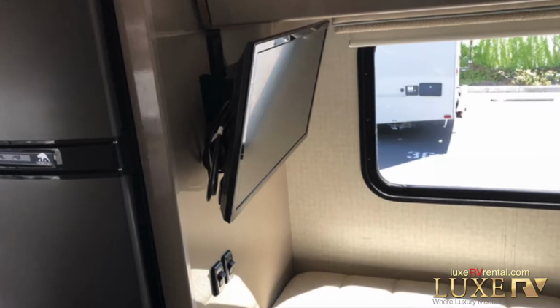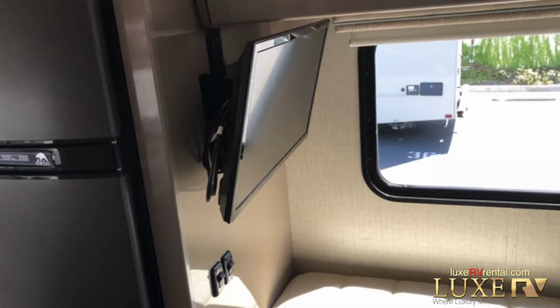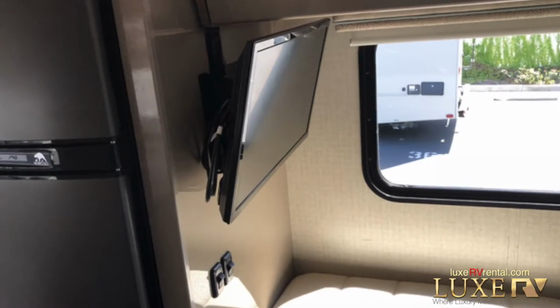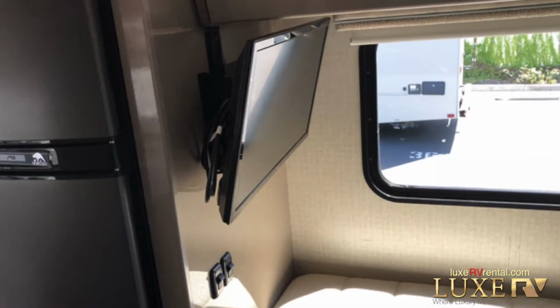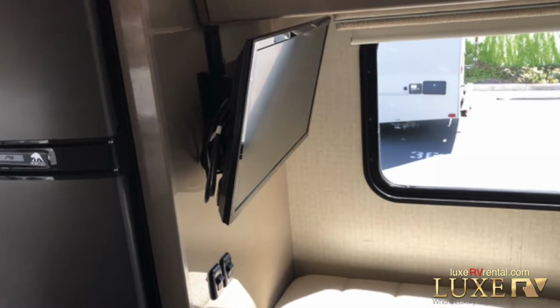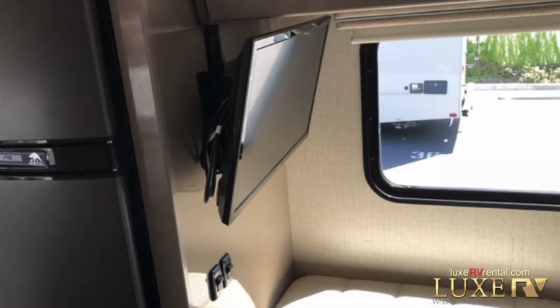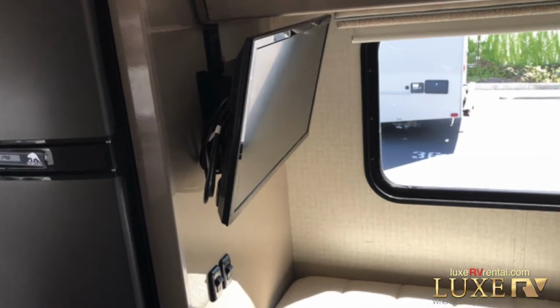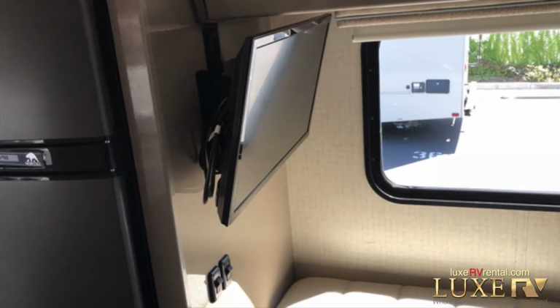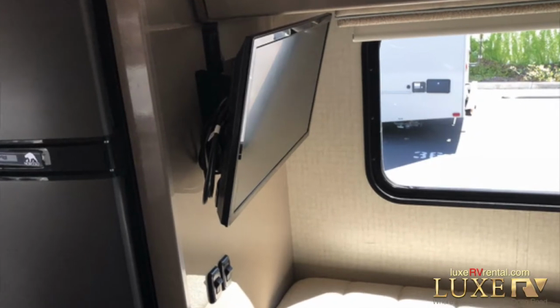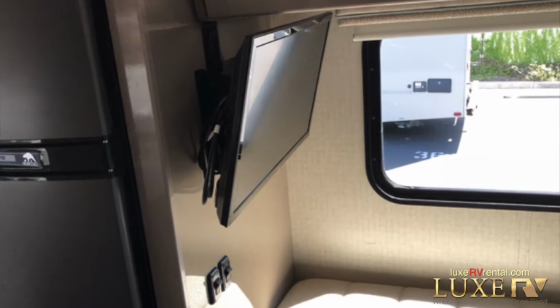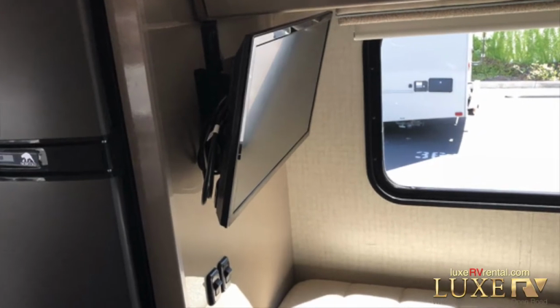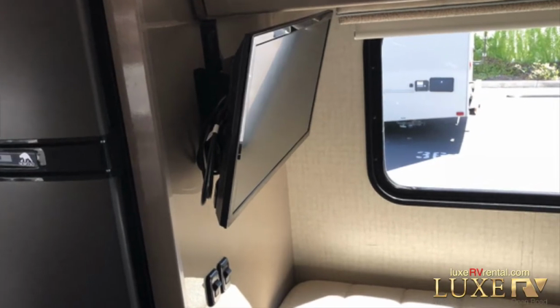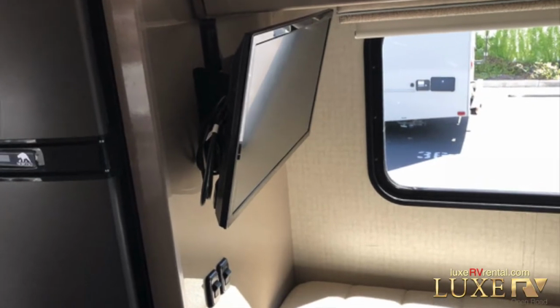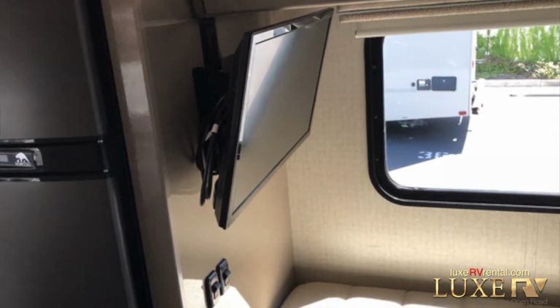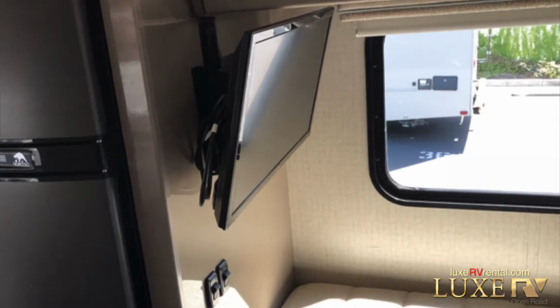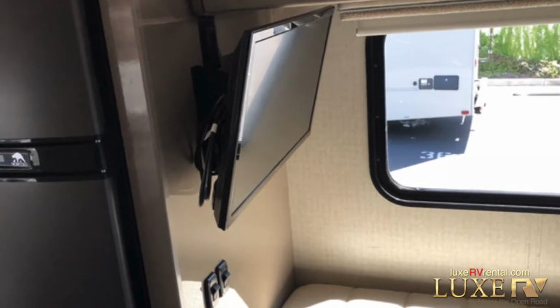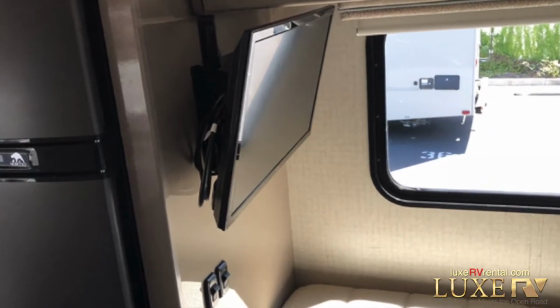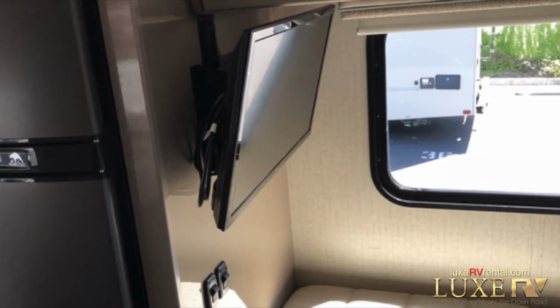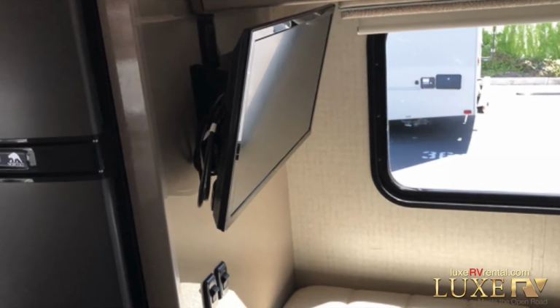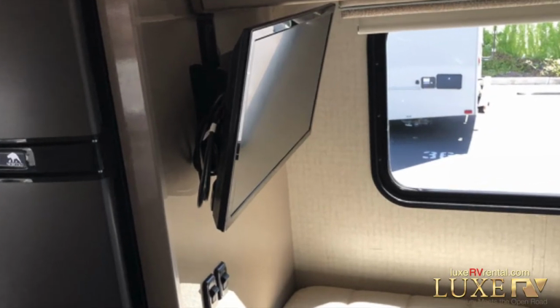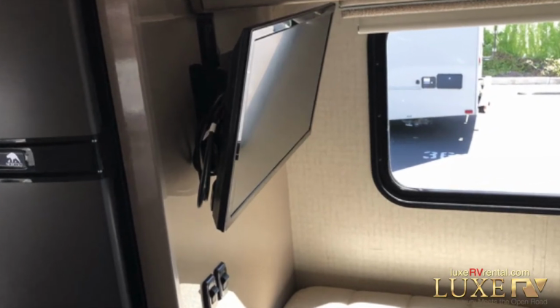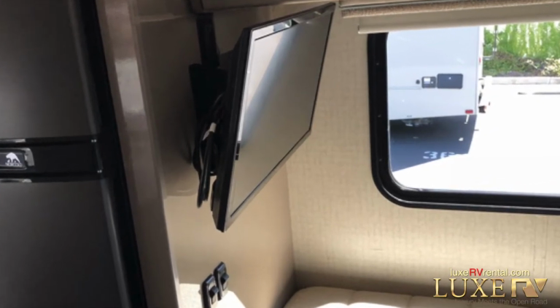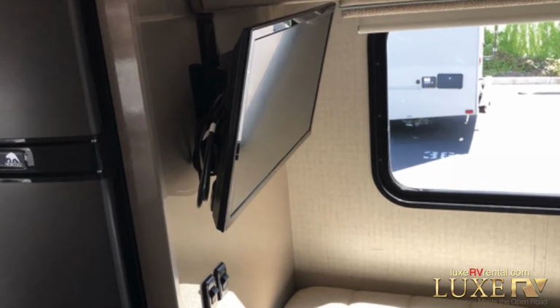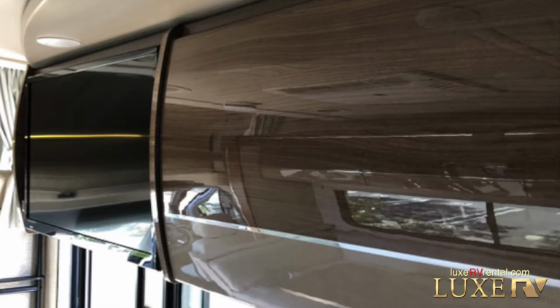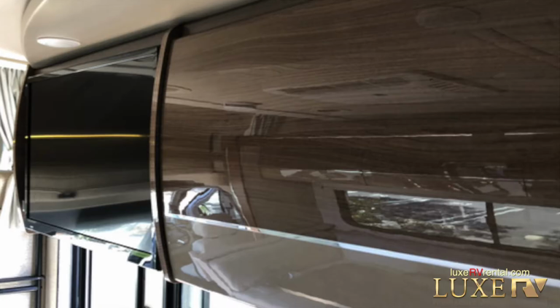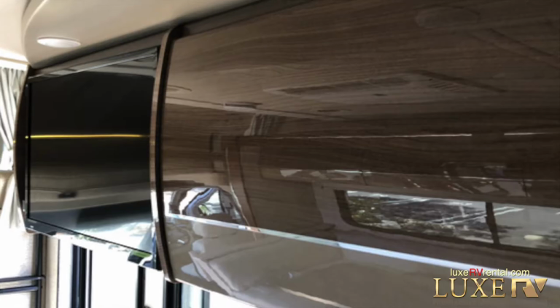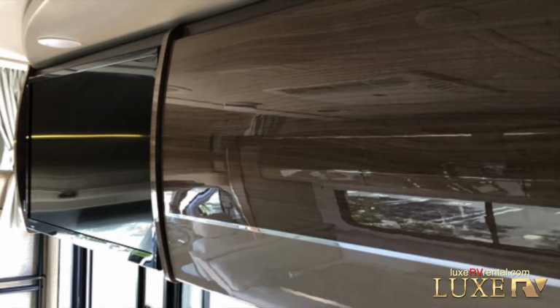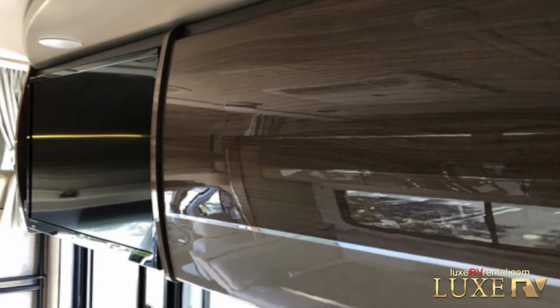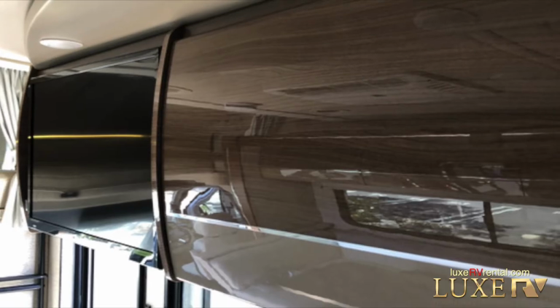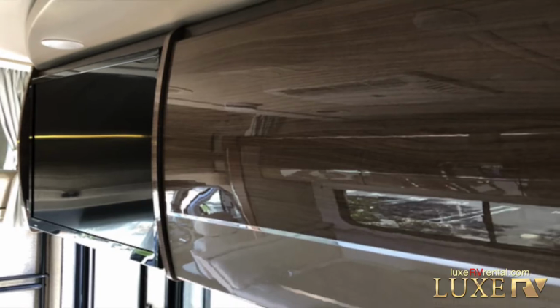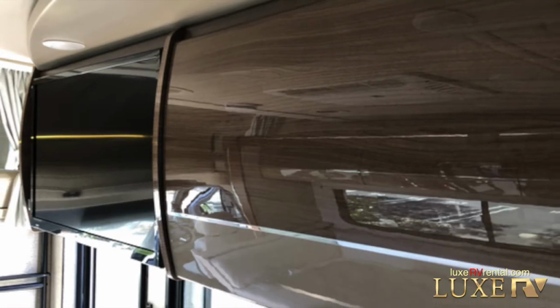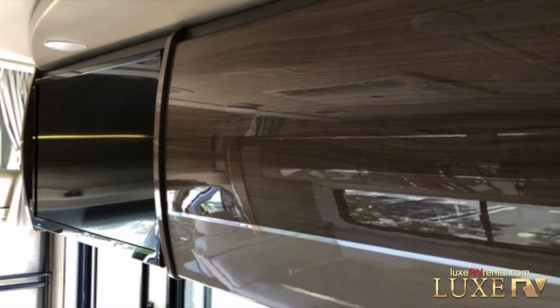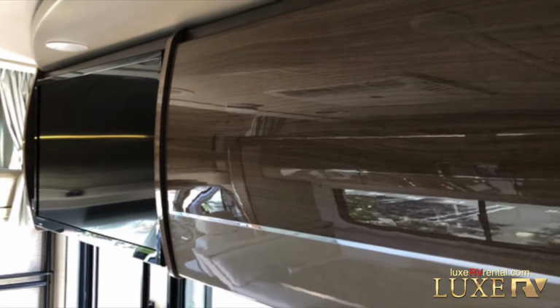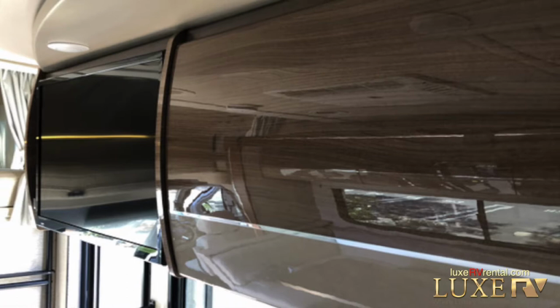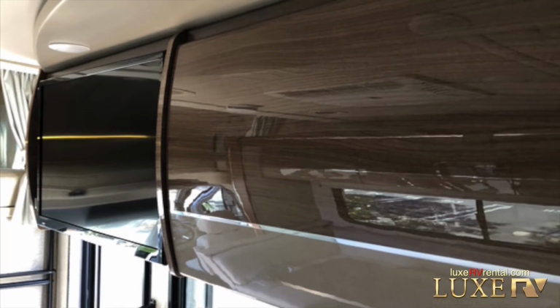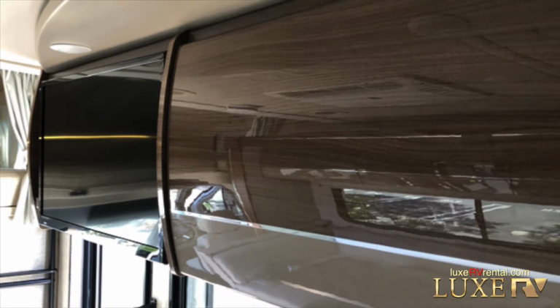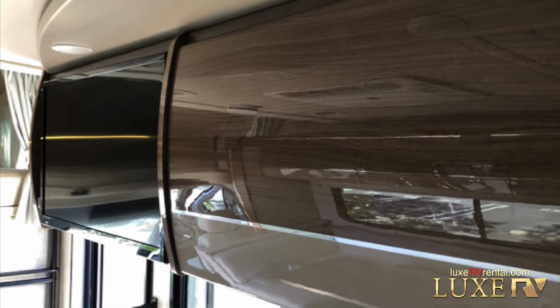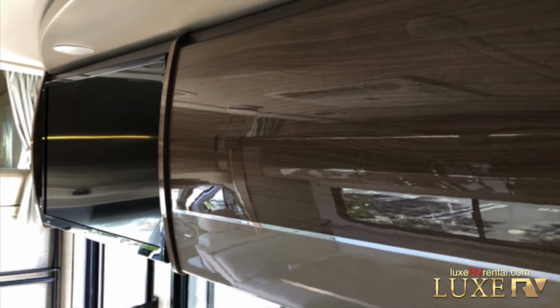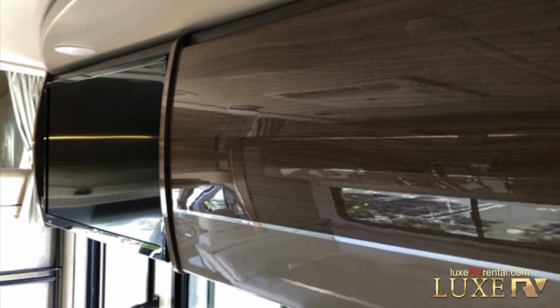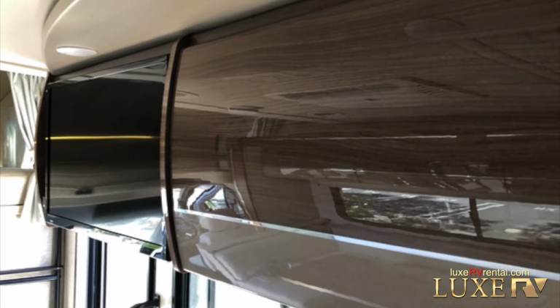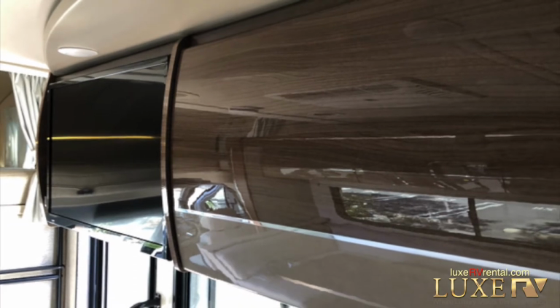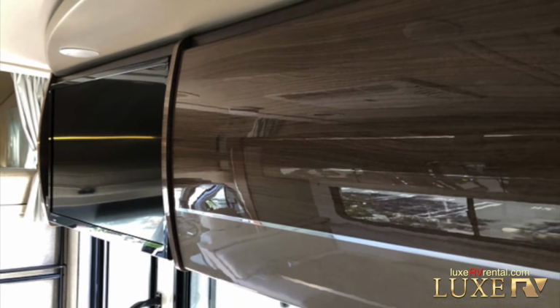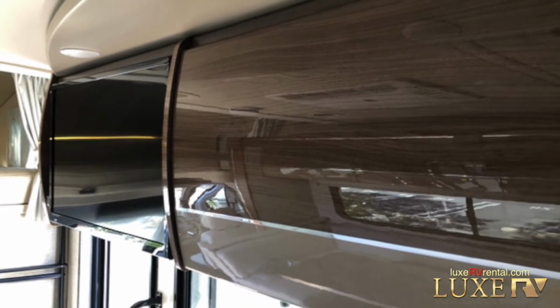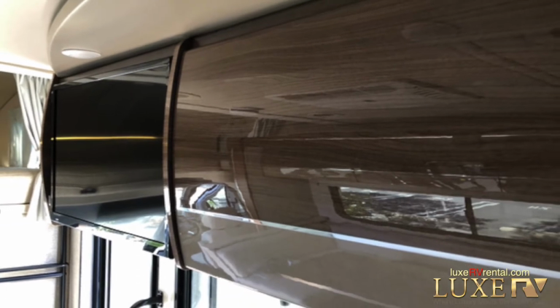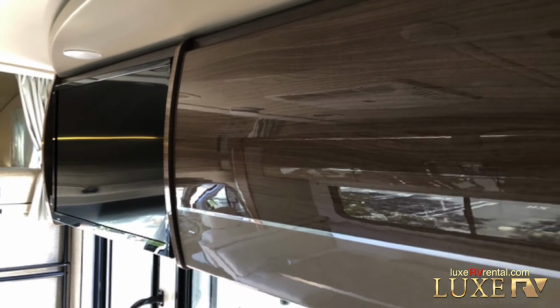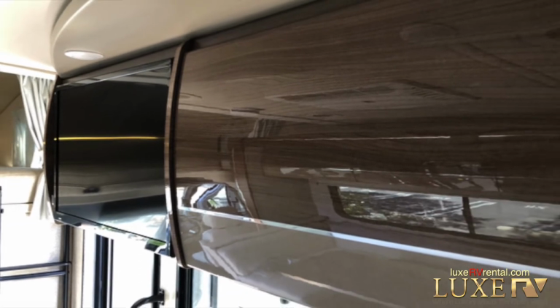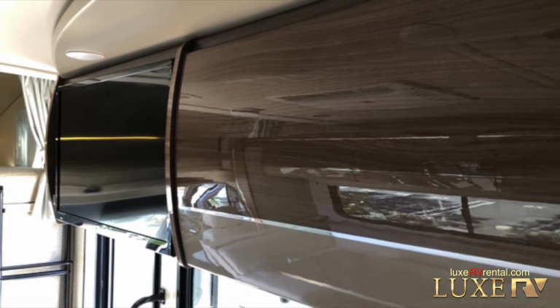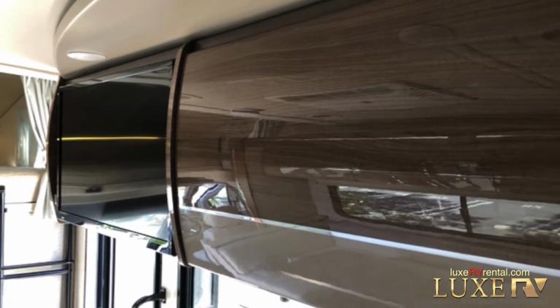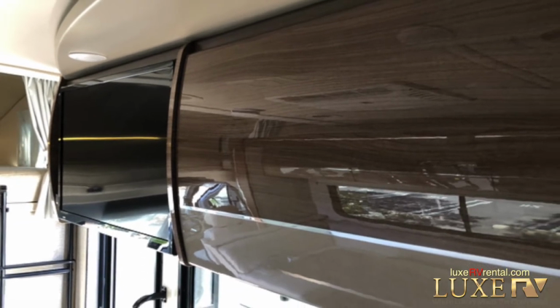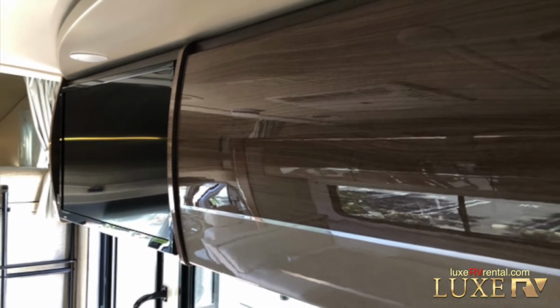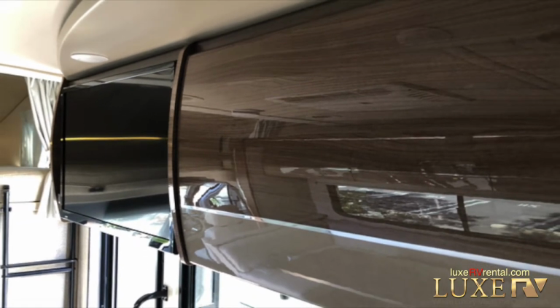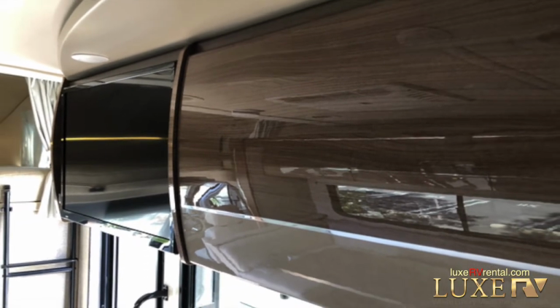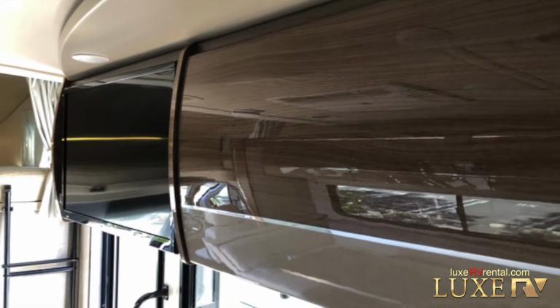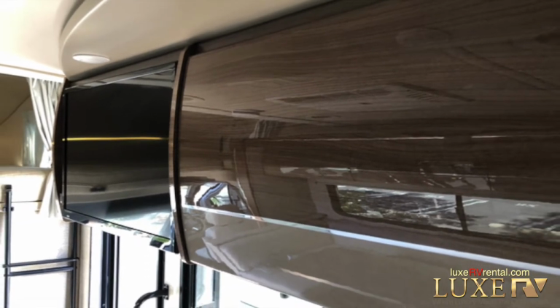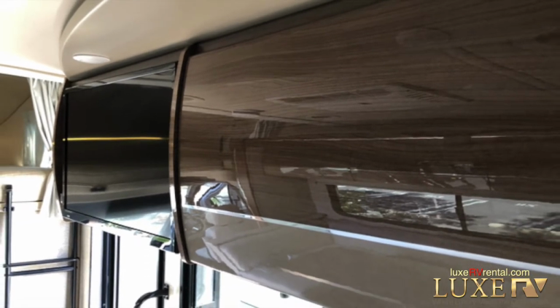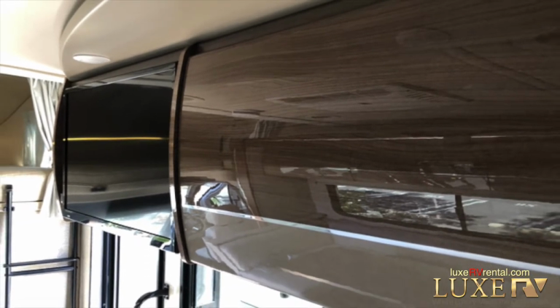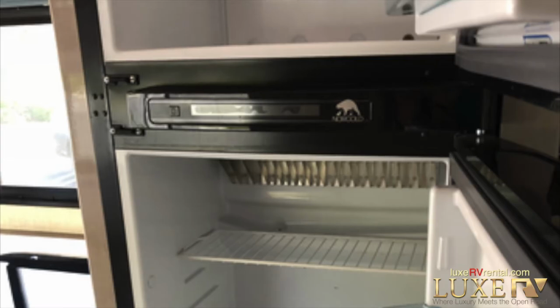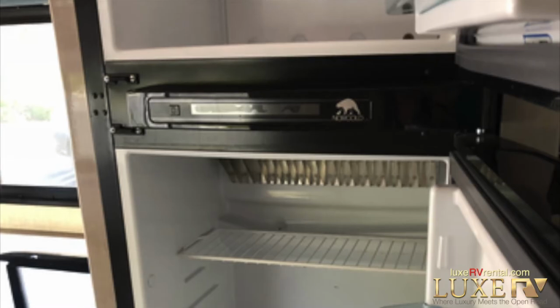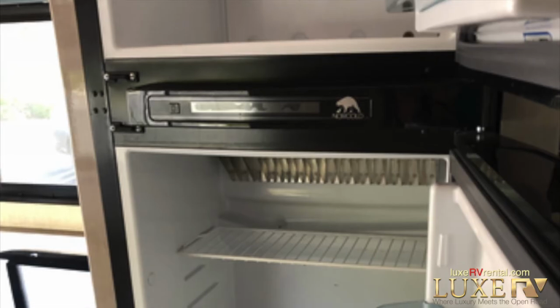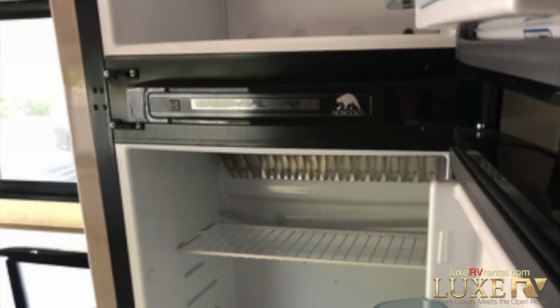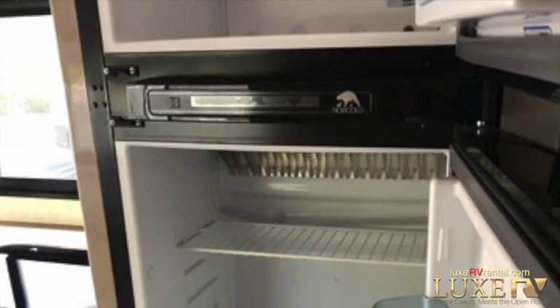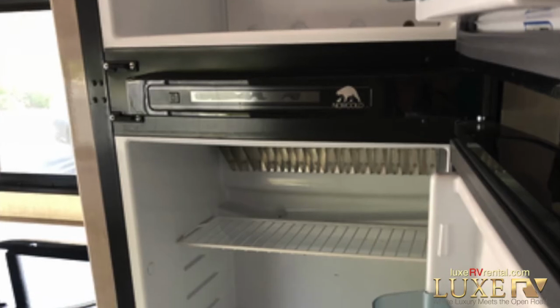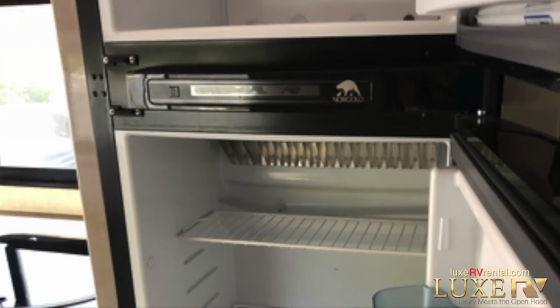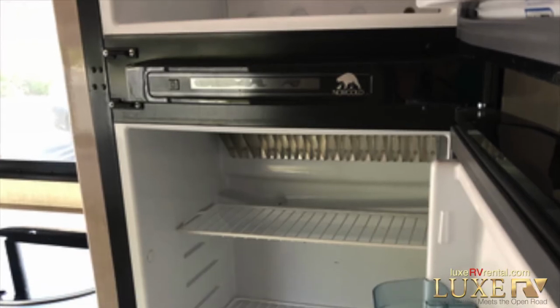It is equipped with two TVs, DVD, radio, HDMI connections, and speakers inside and out.